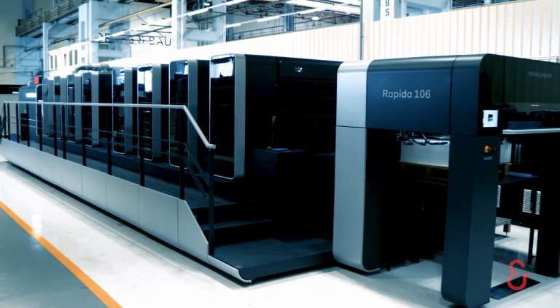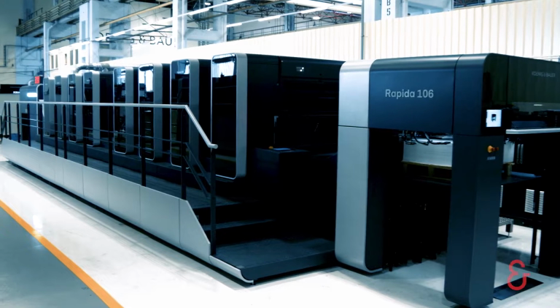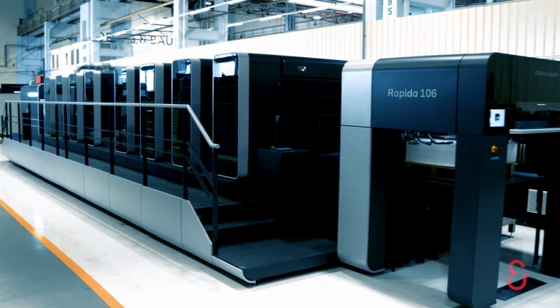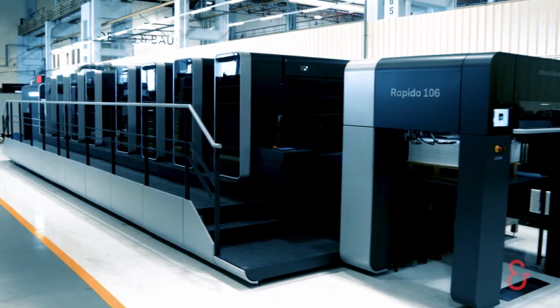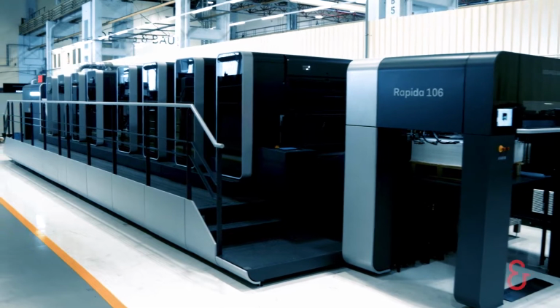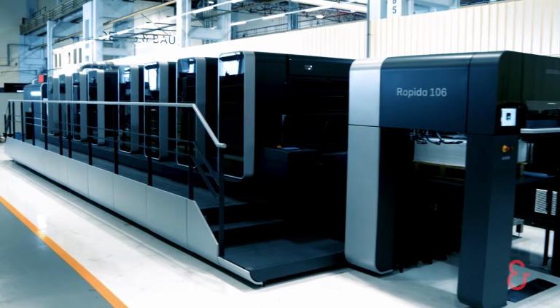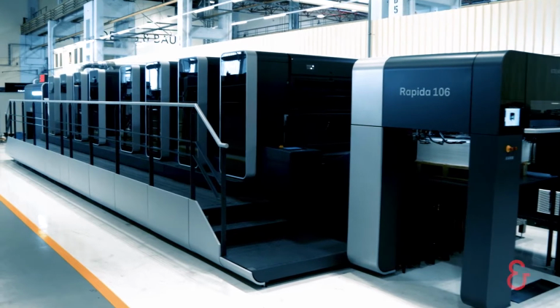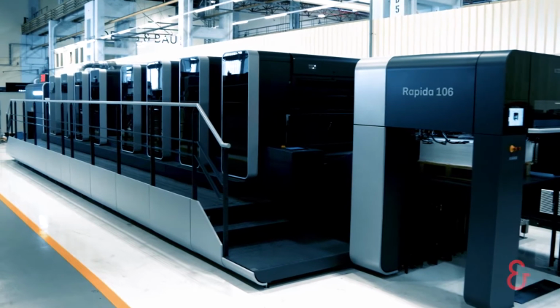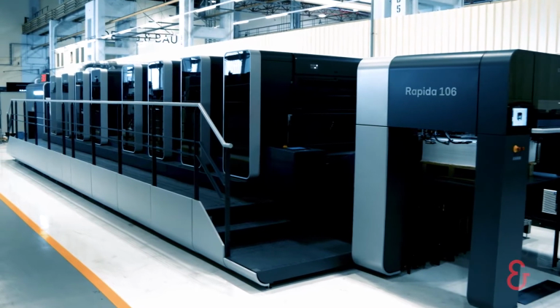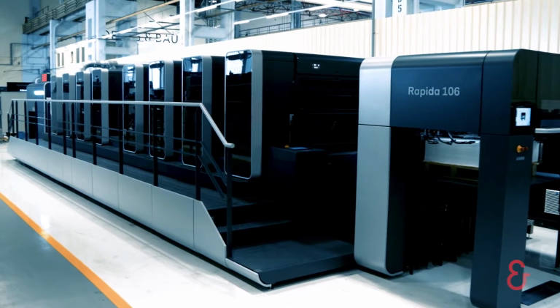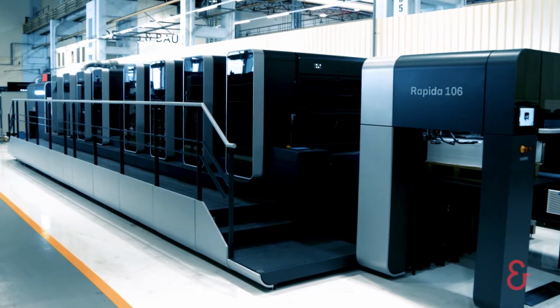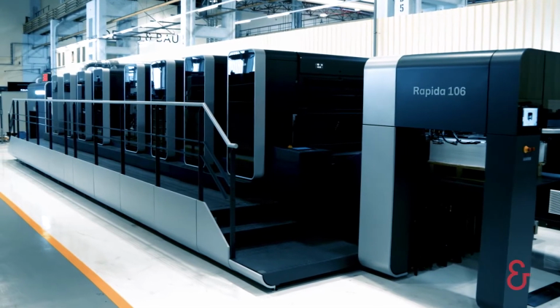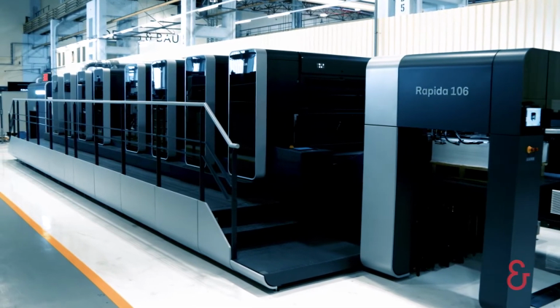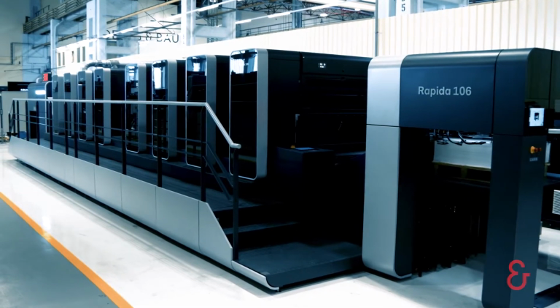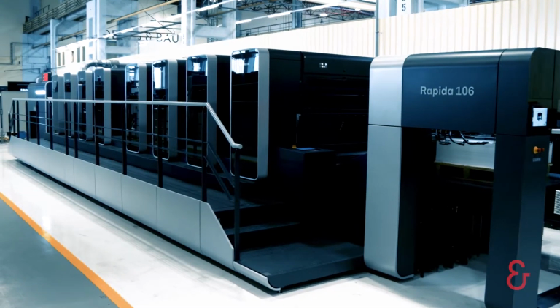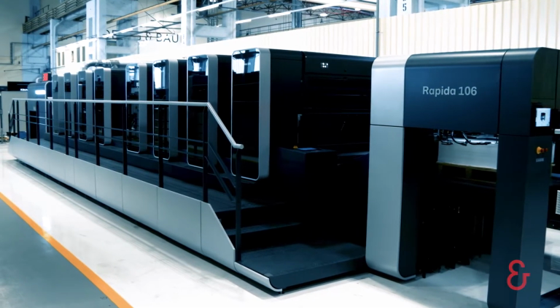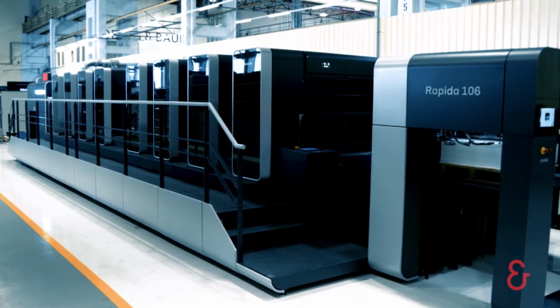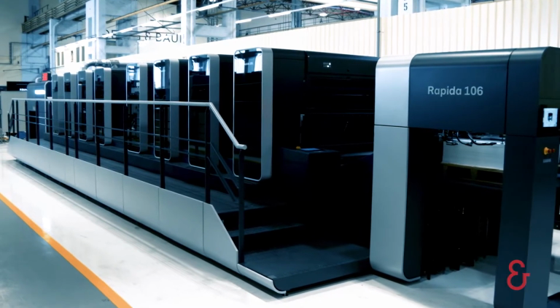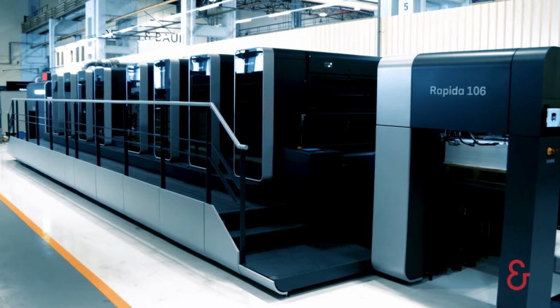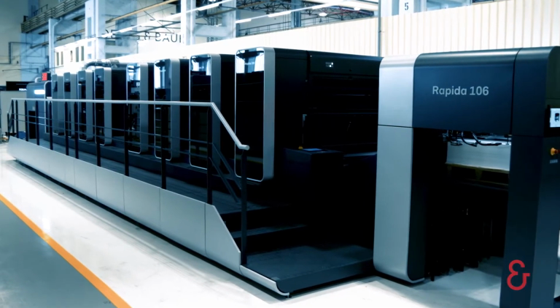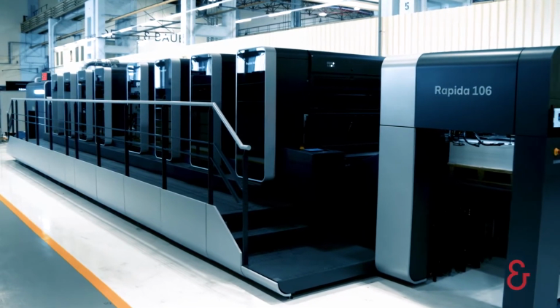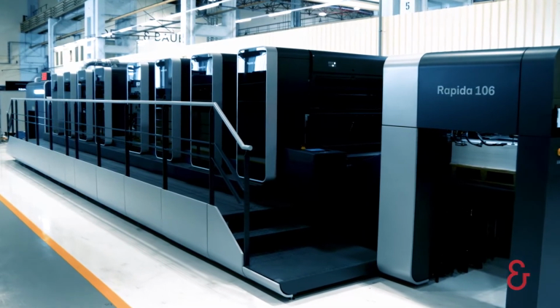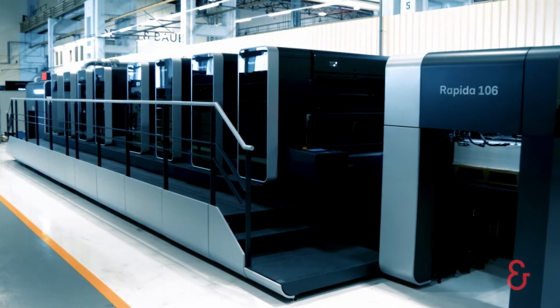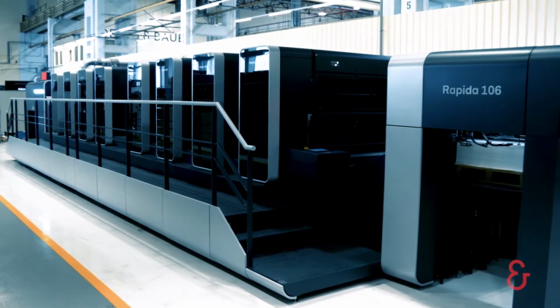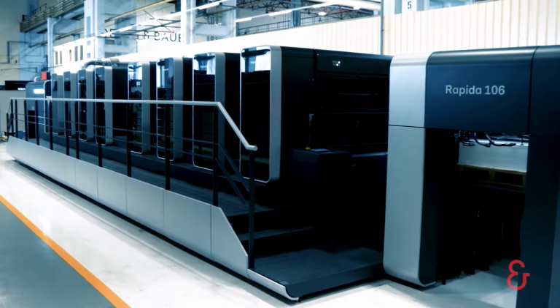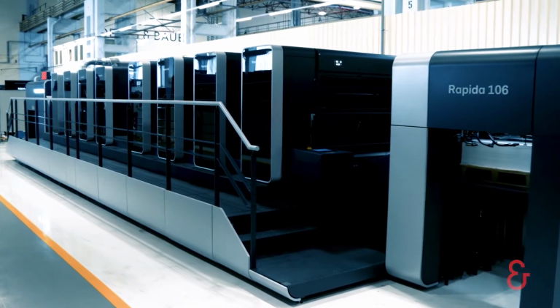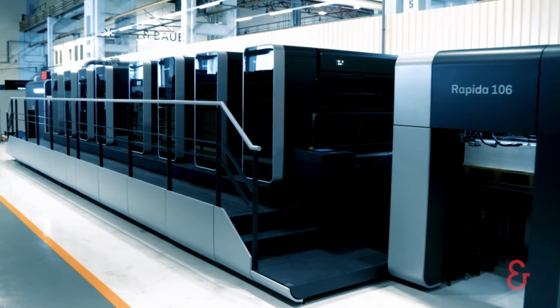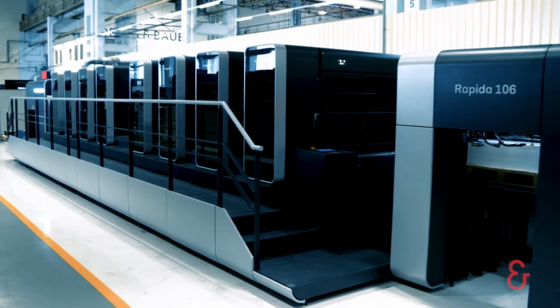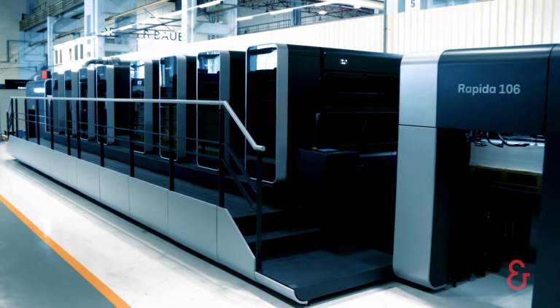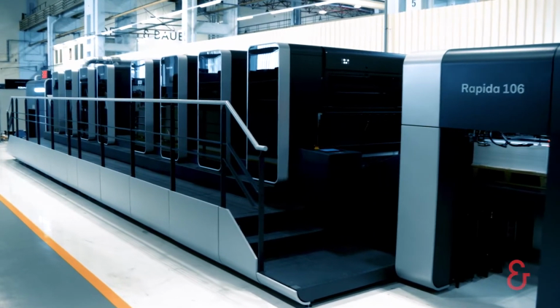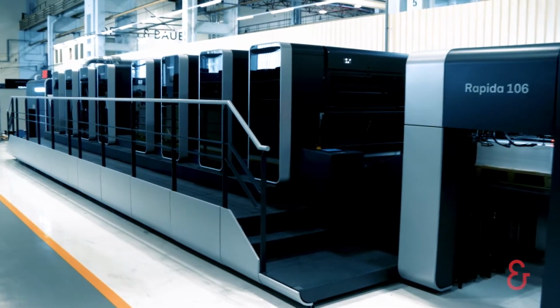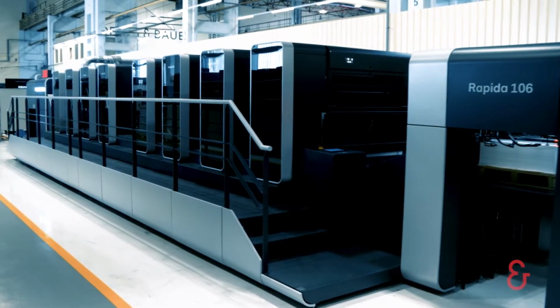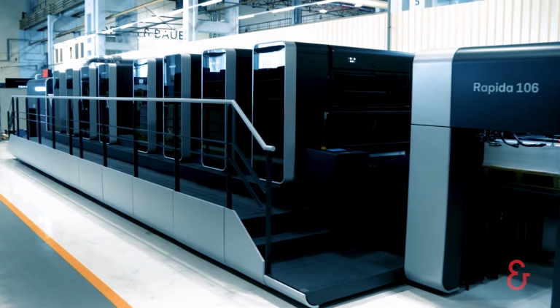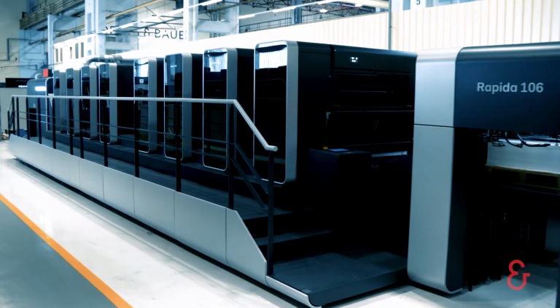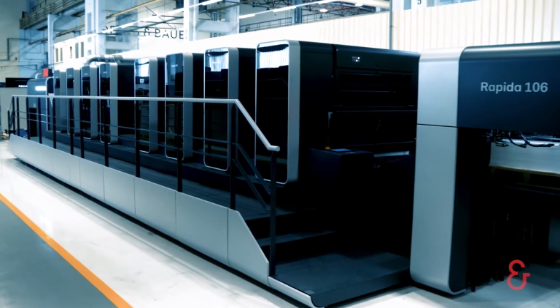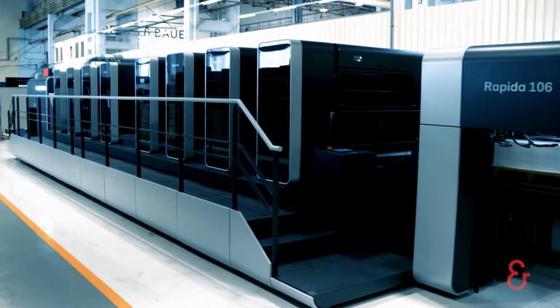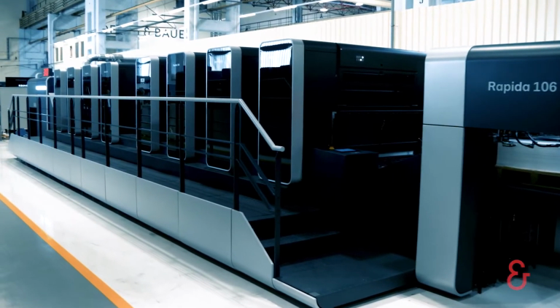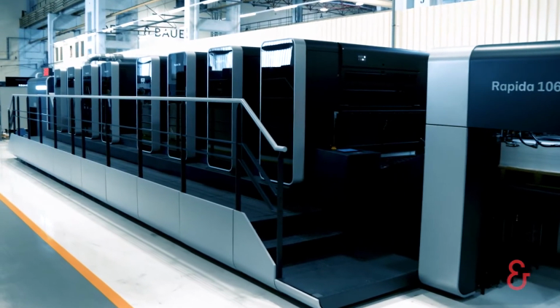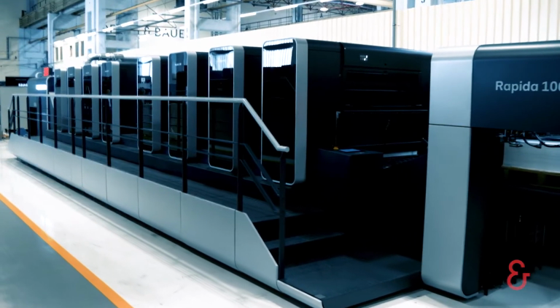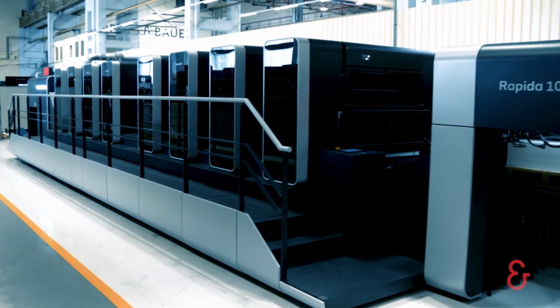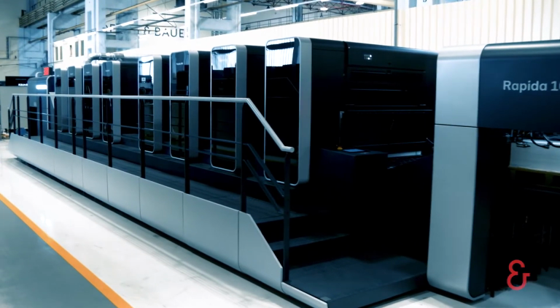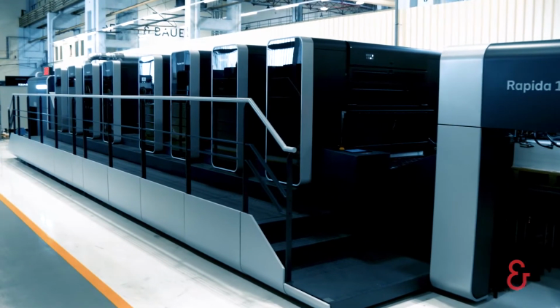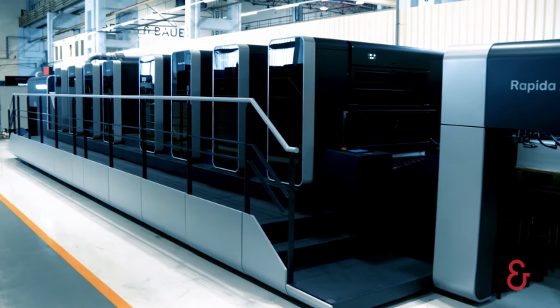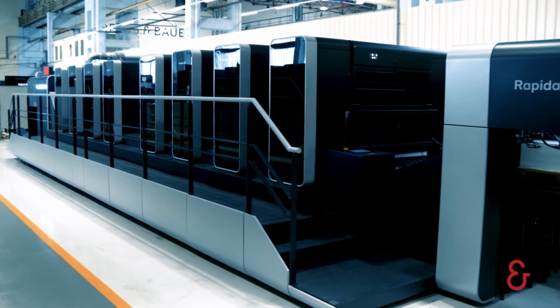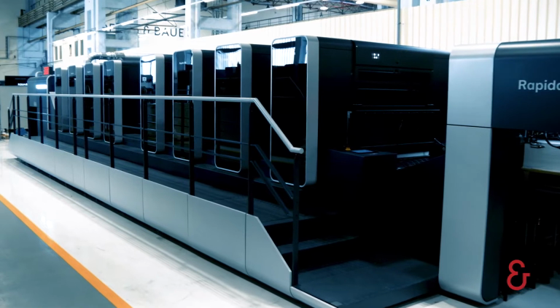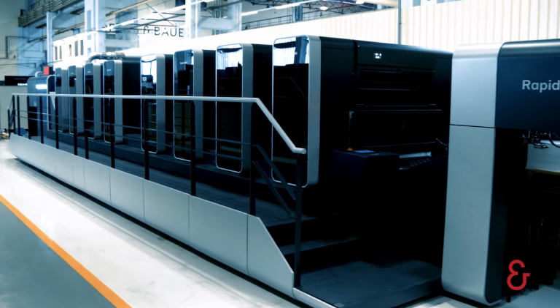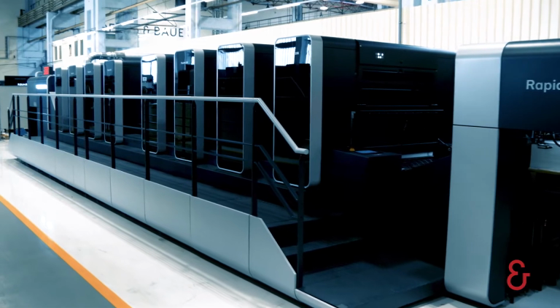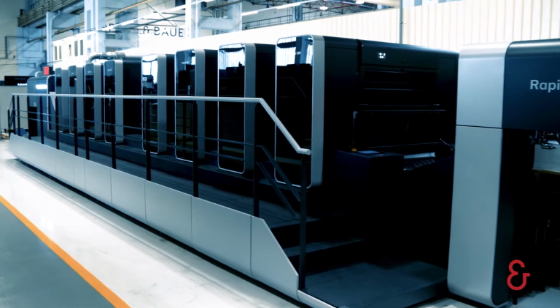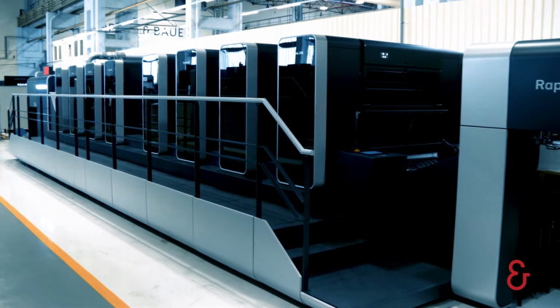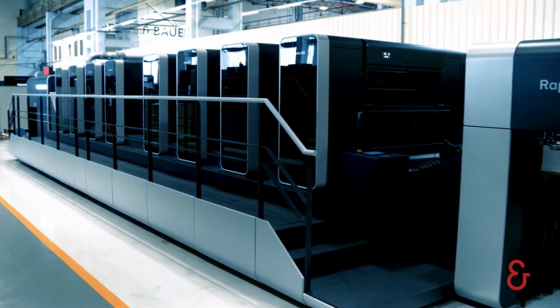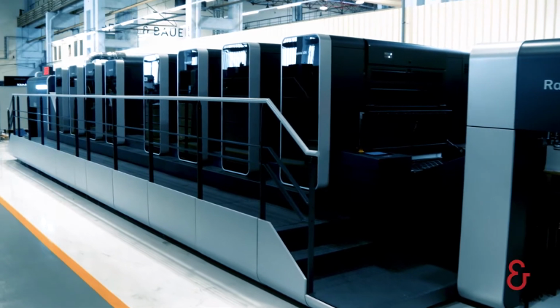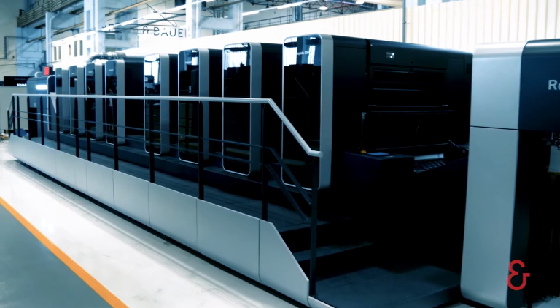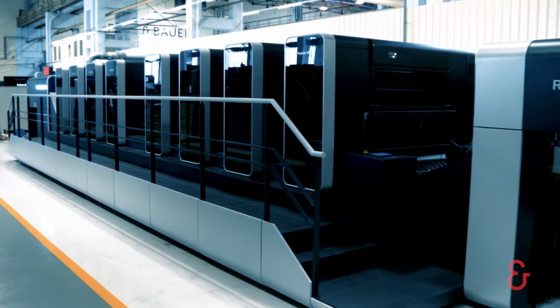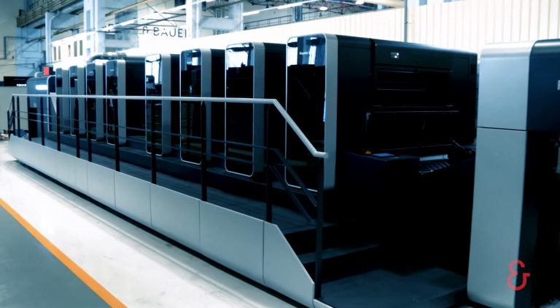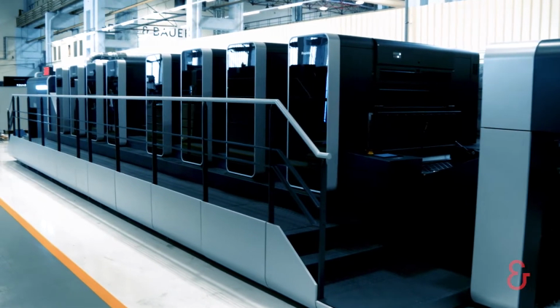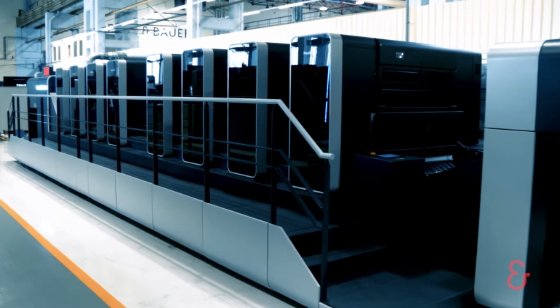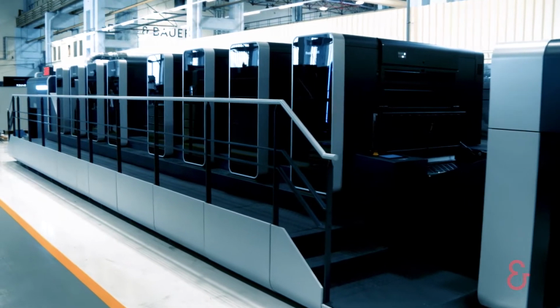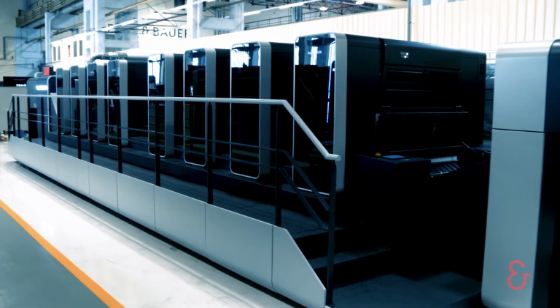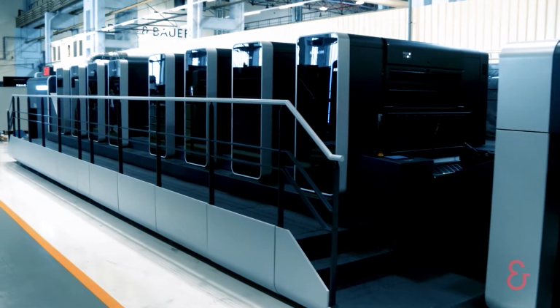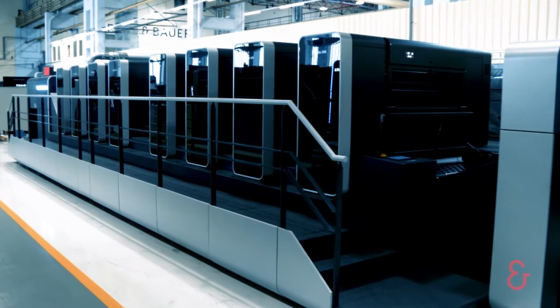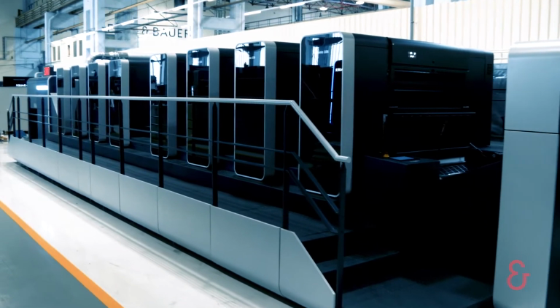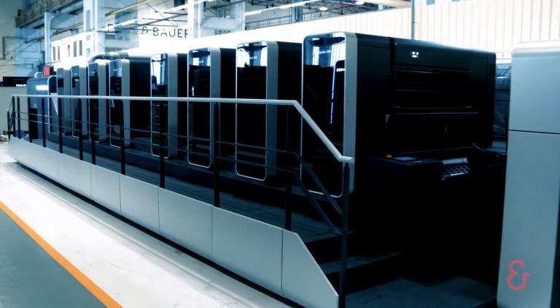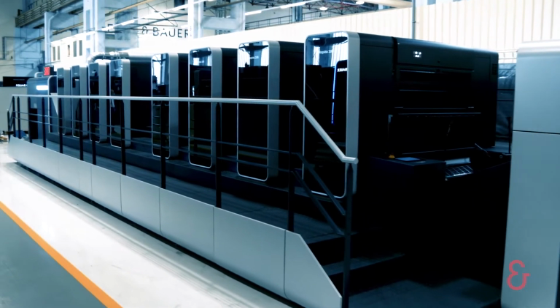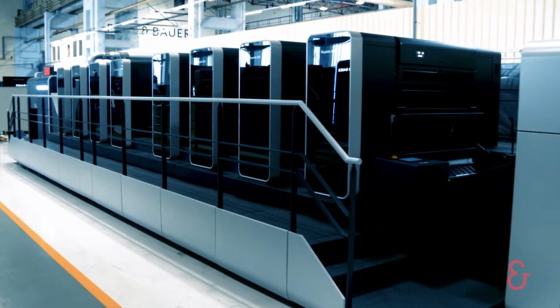Productivity — shortest make-ready times and highest automation are the key for your success.